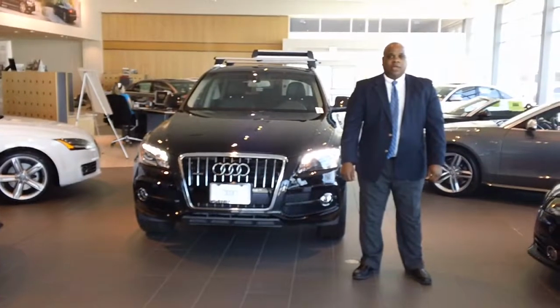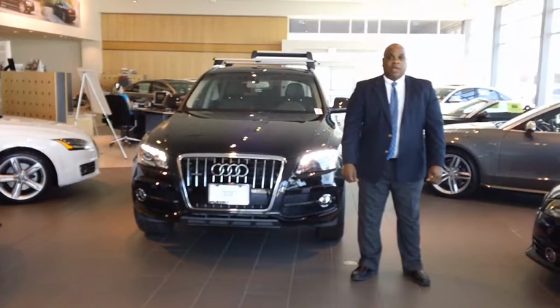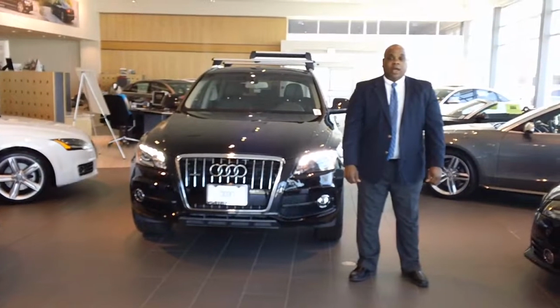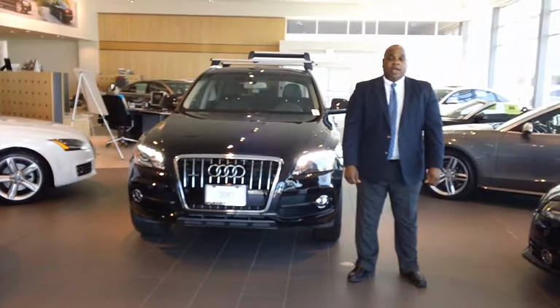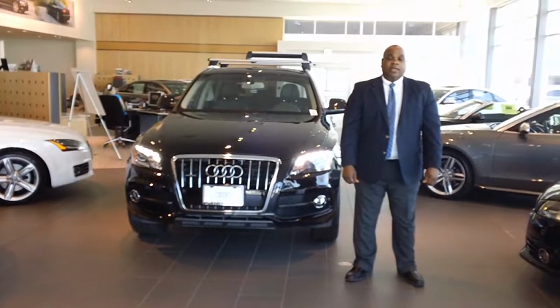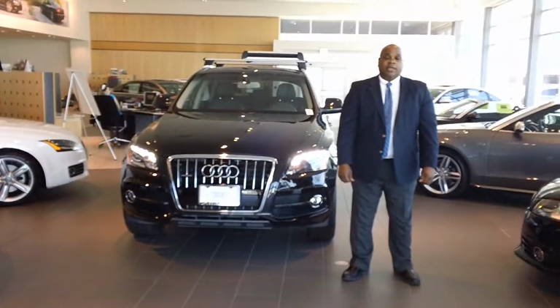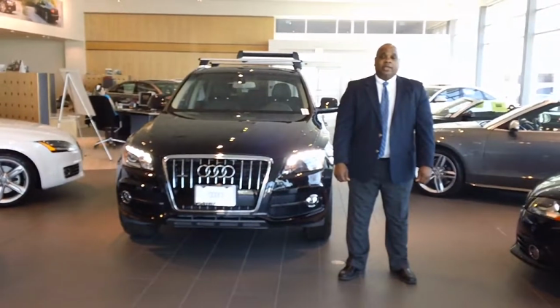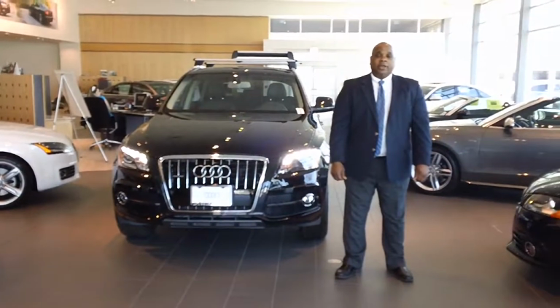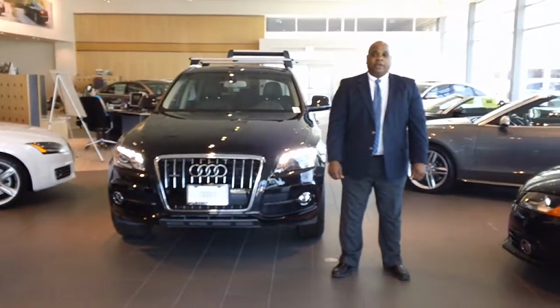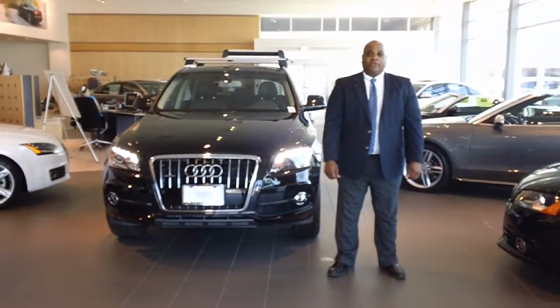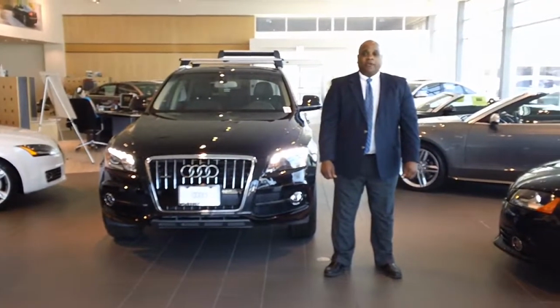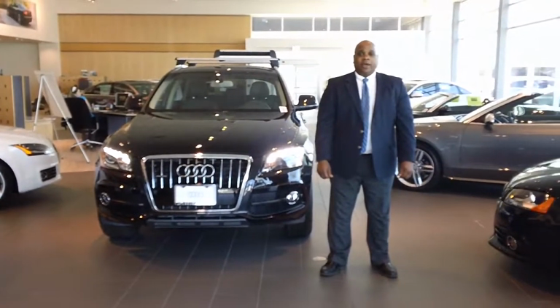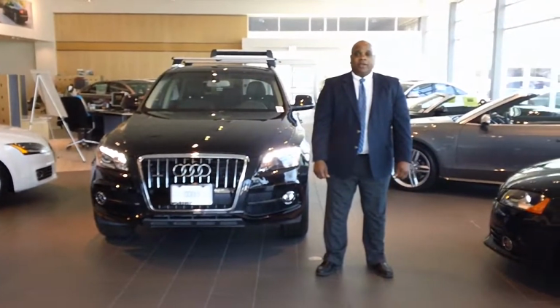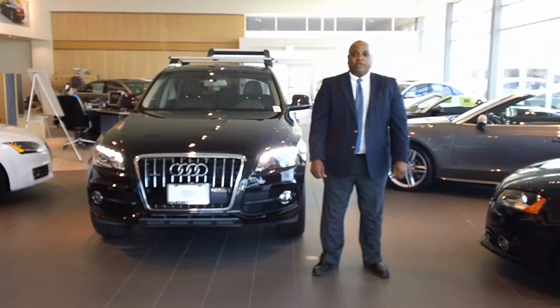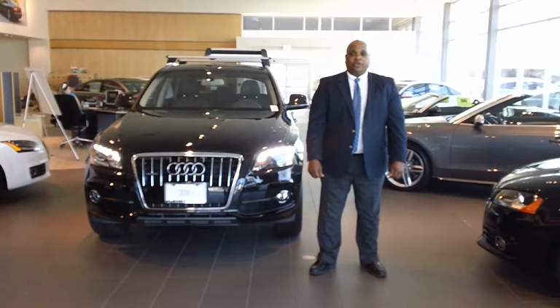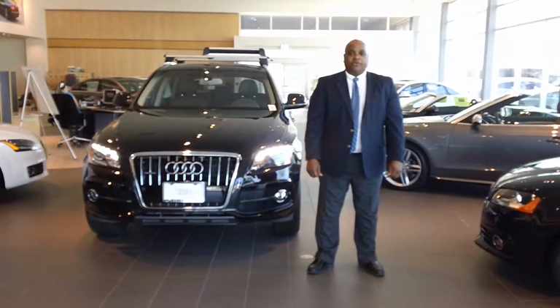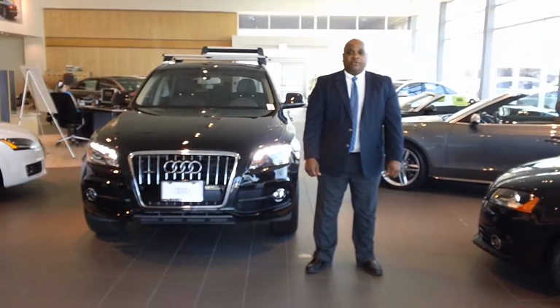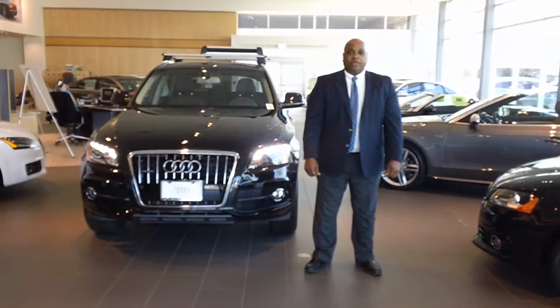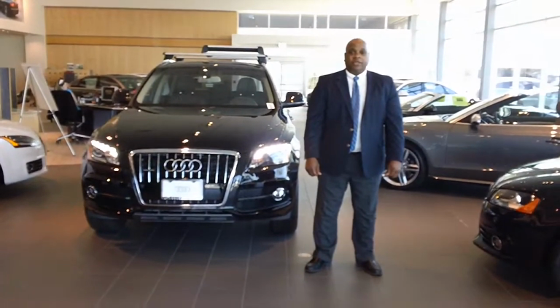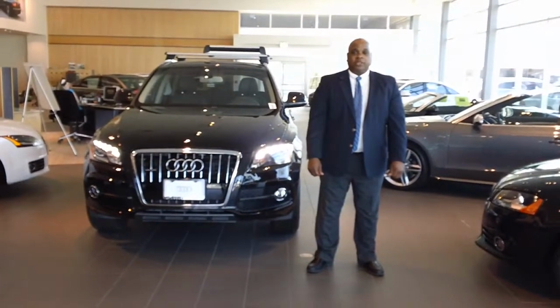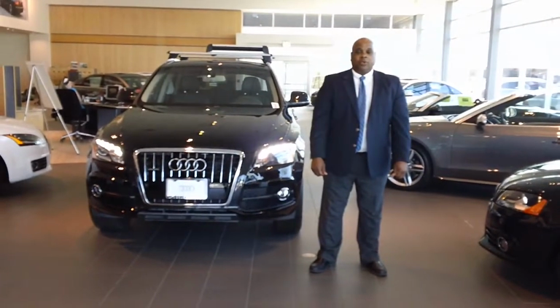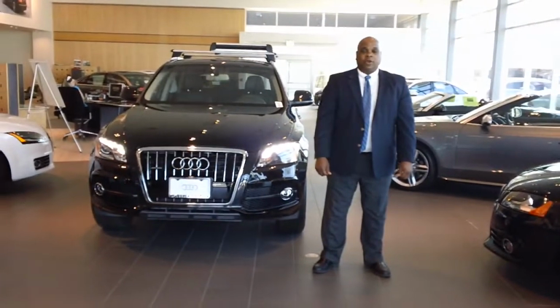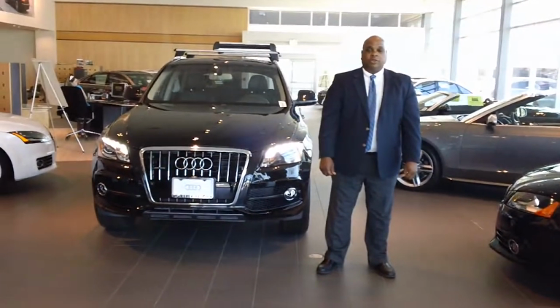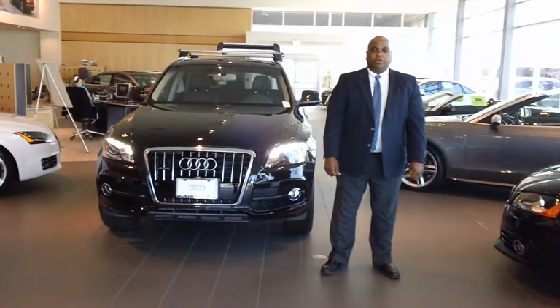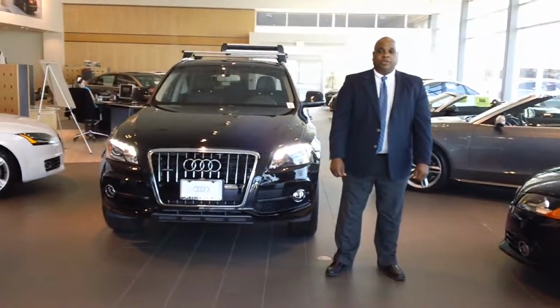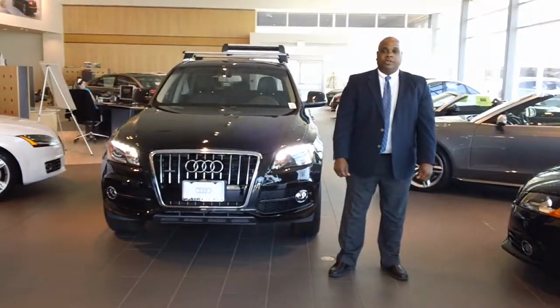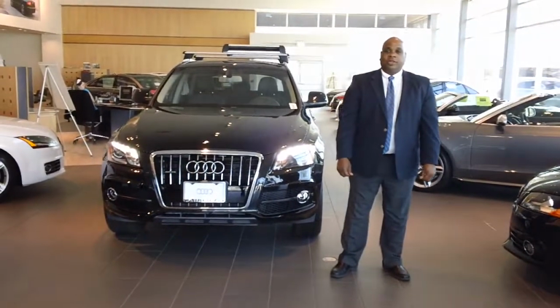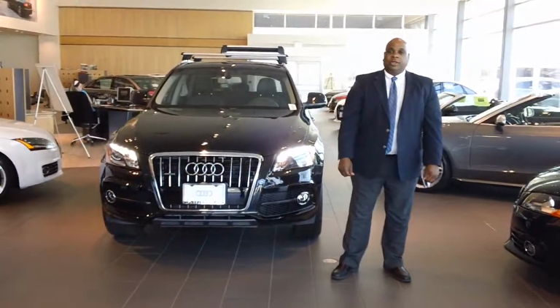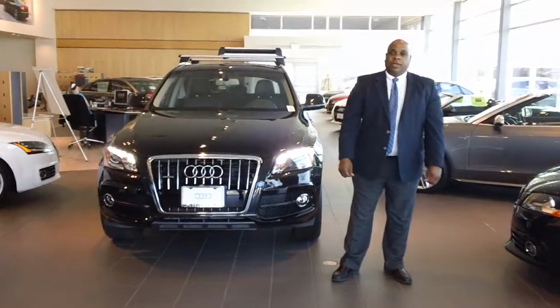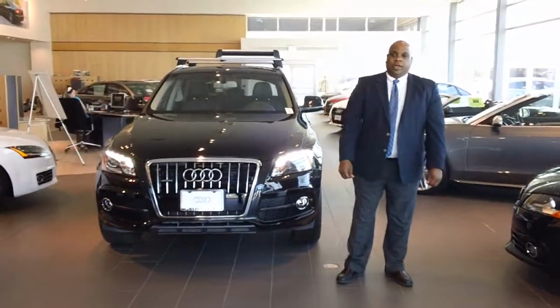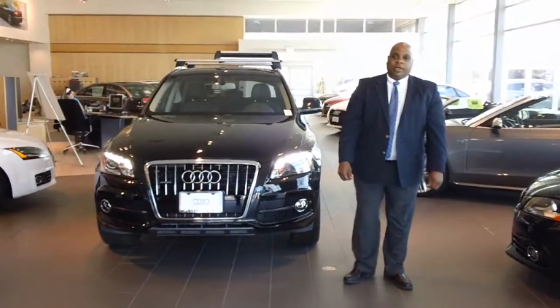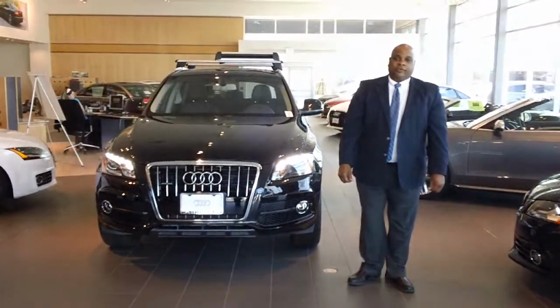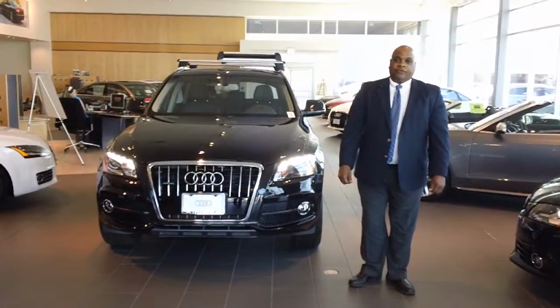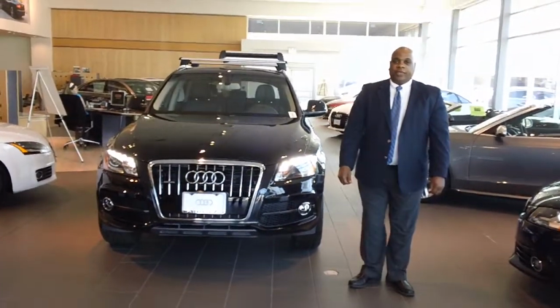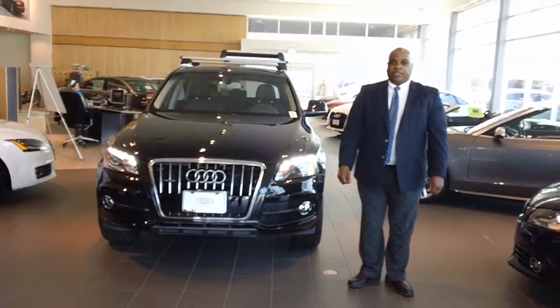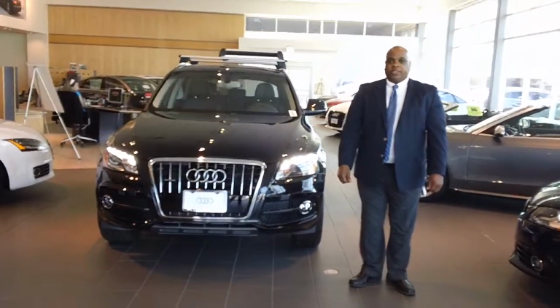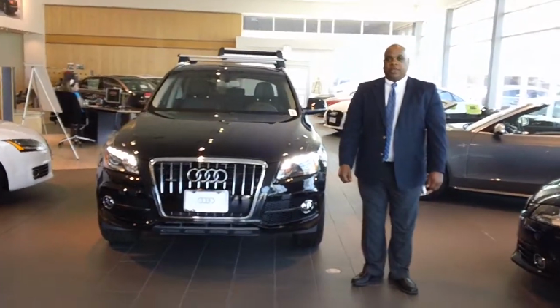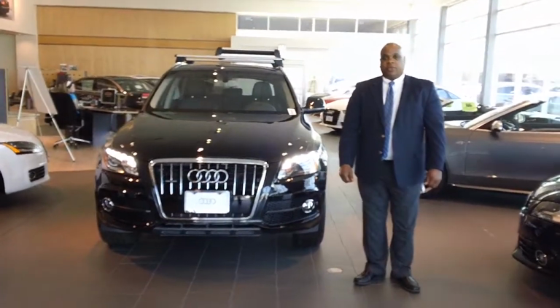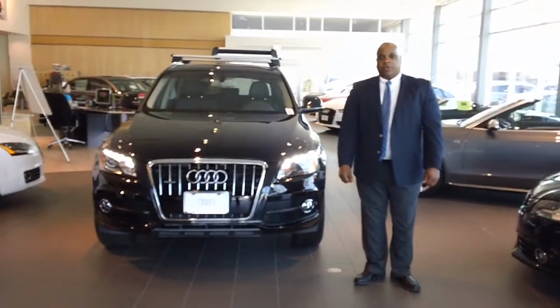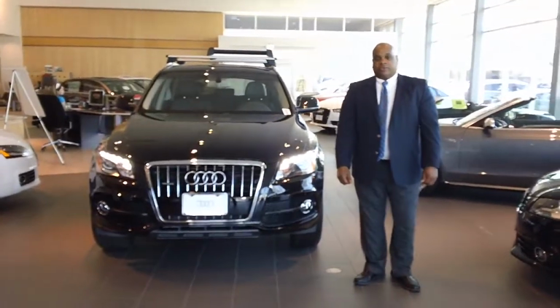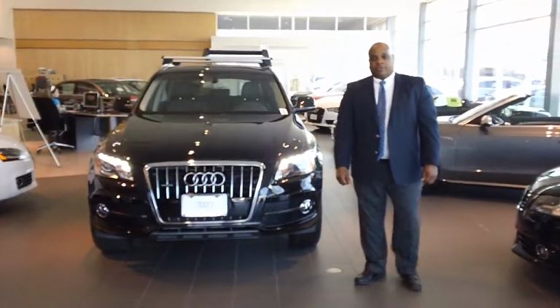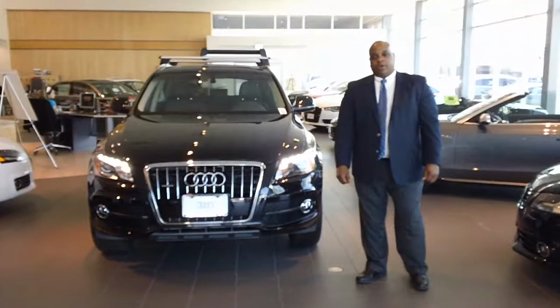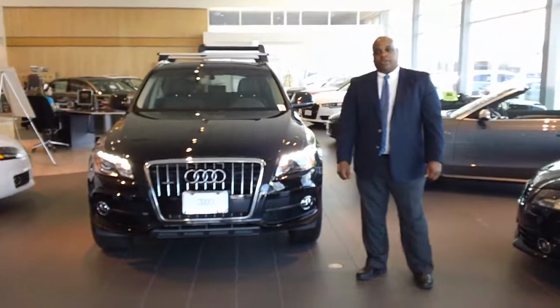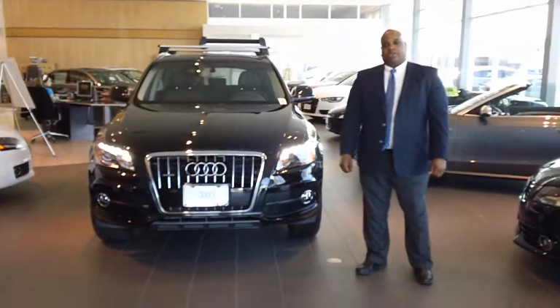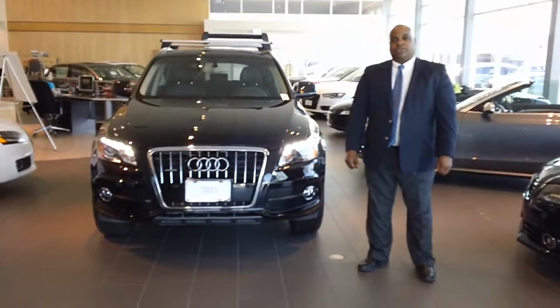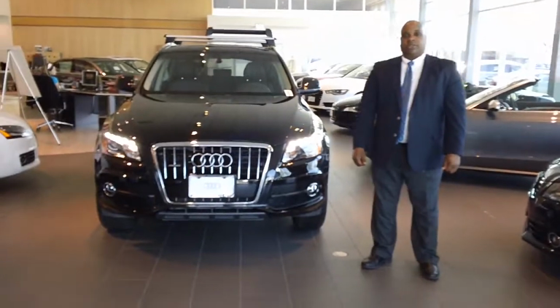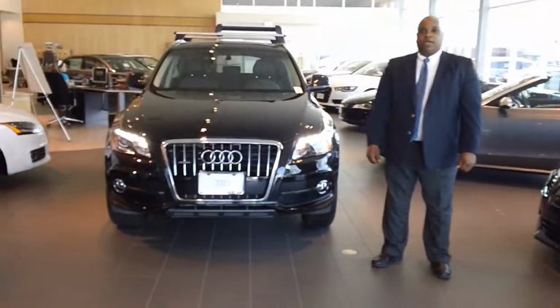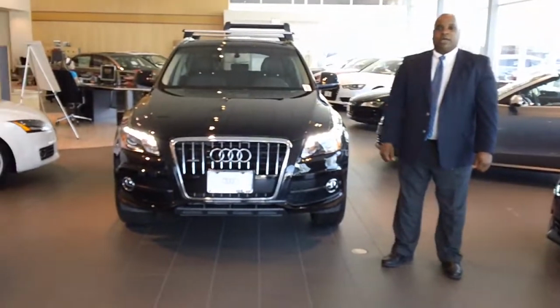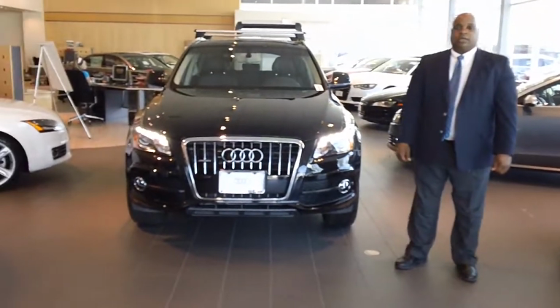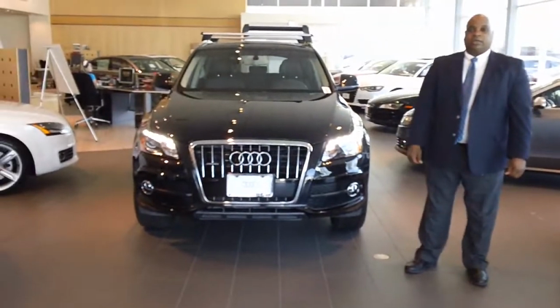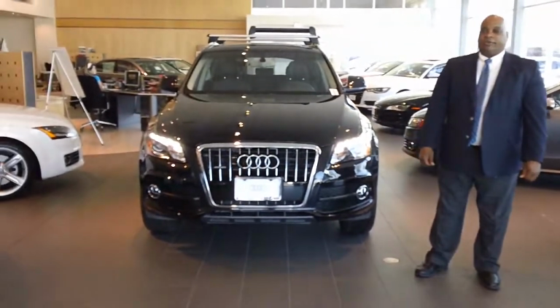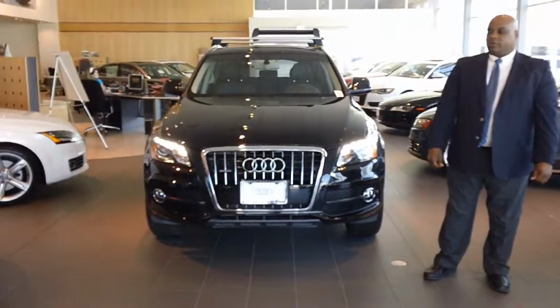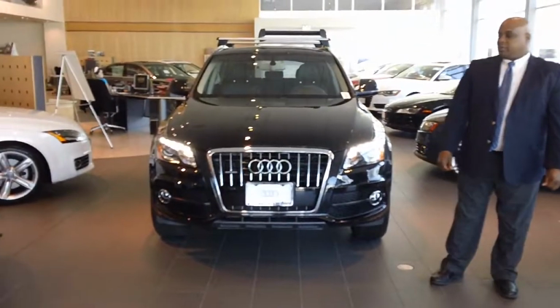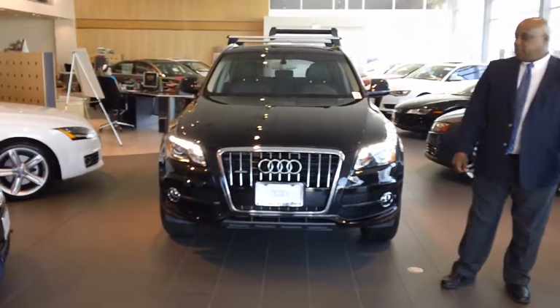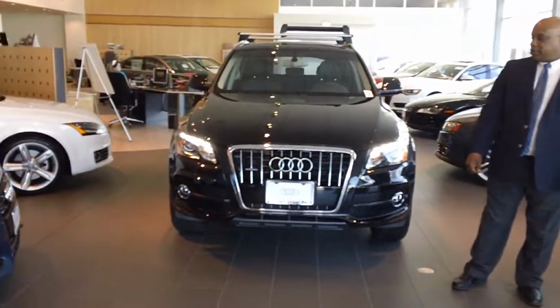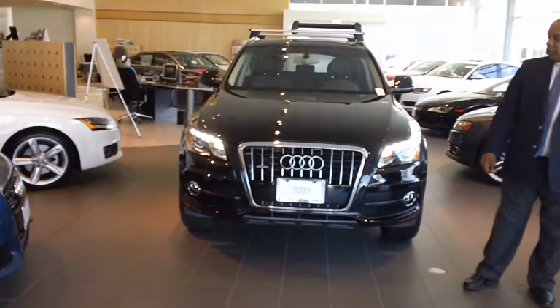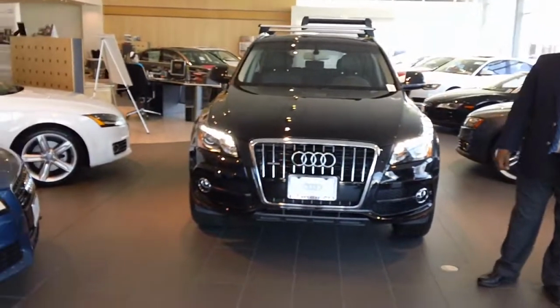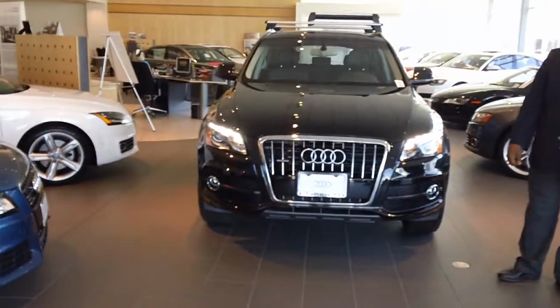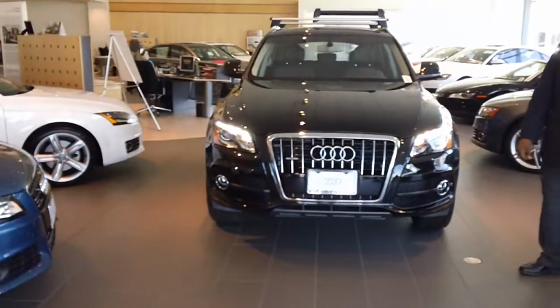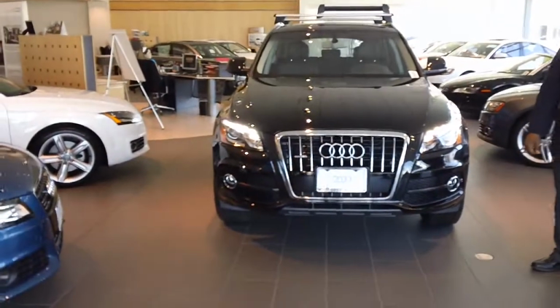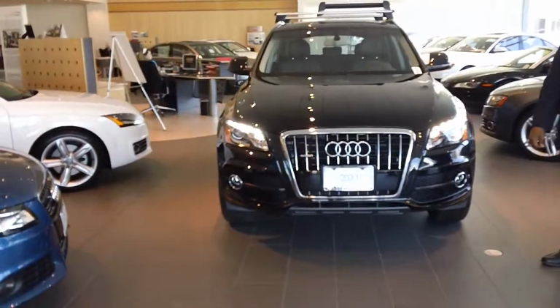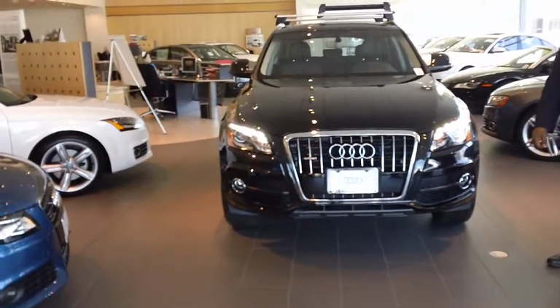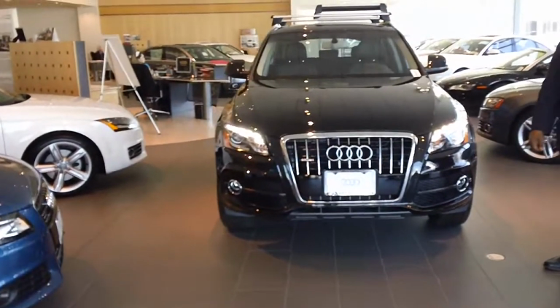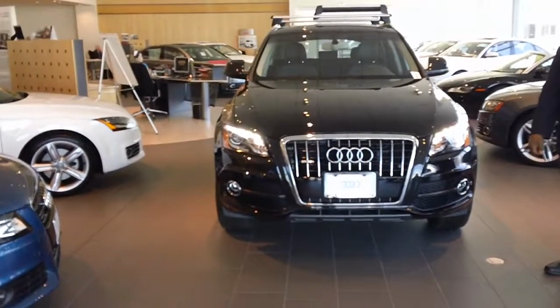Hi, Lane here from Audi of Fairfield. I just wanted to put a face together with a voice. I left you a message on your phone.